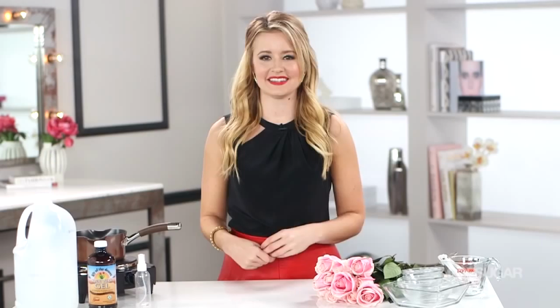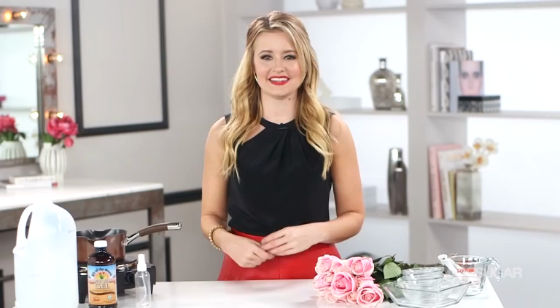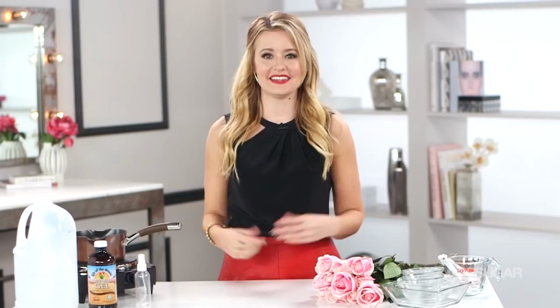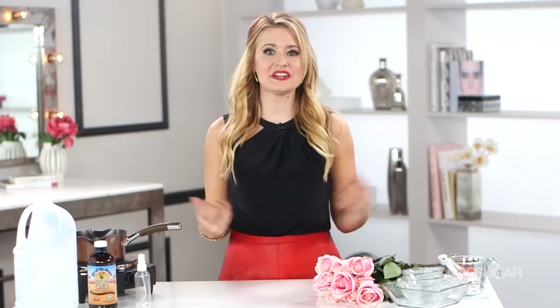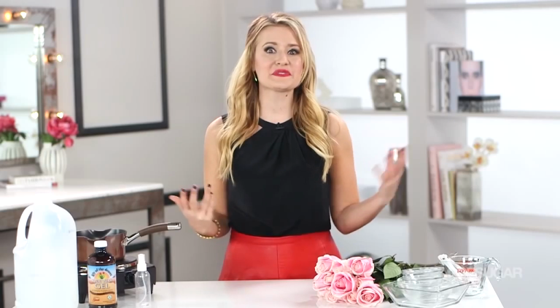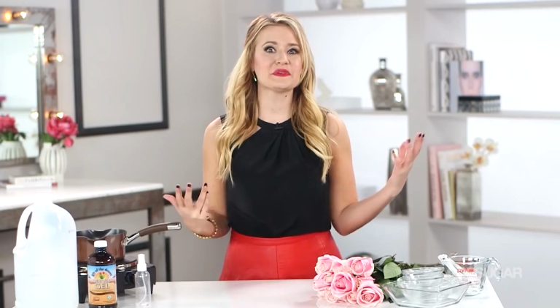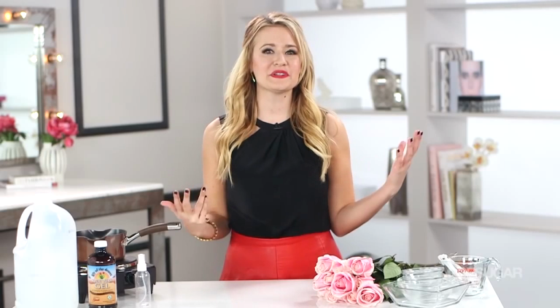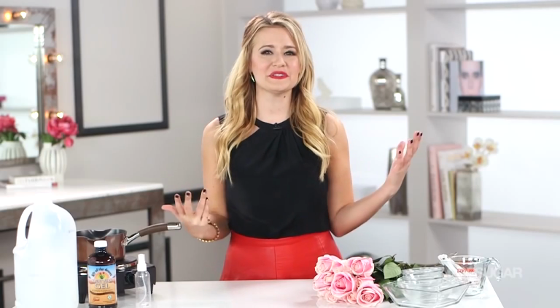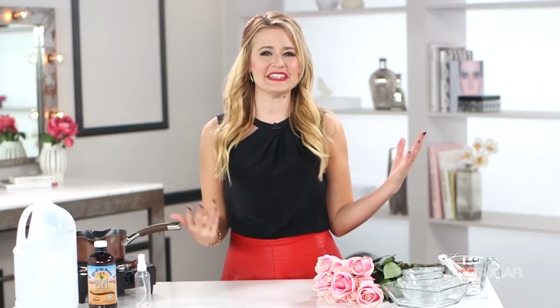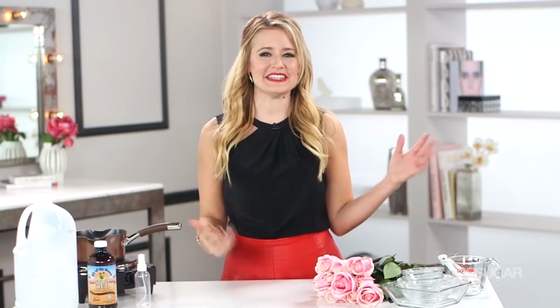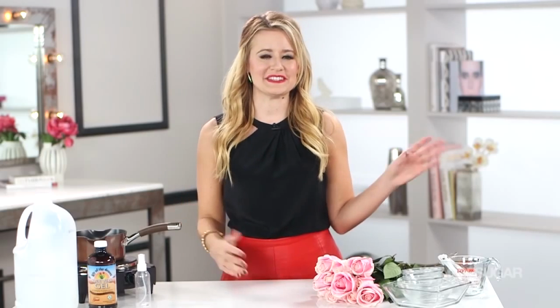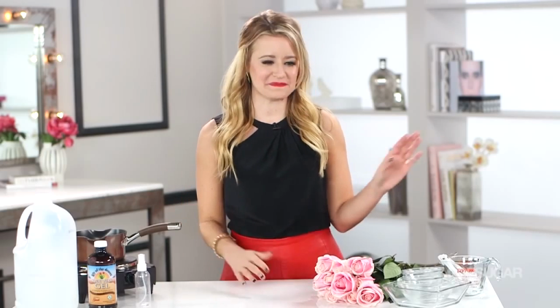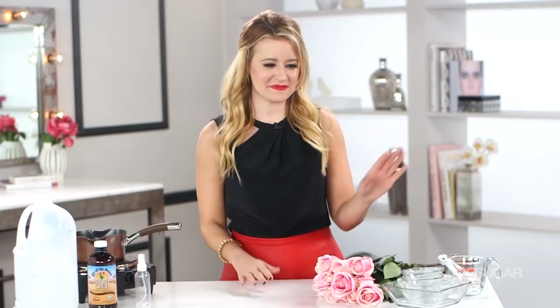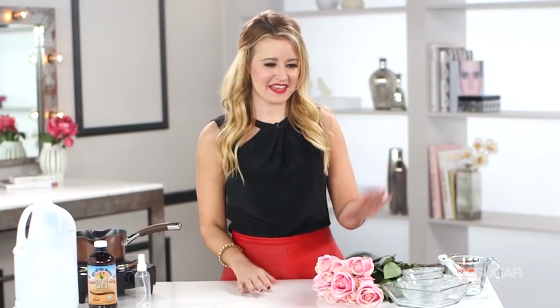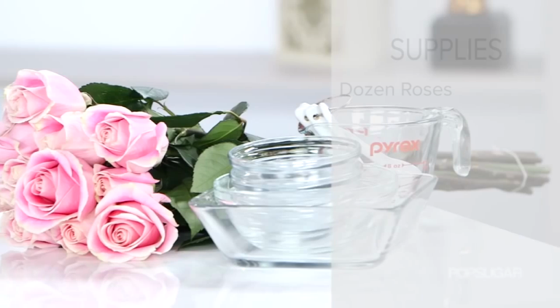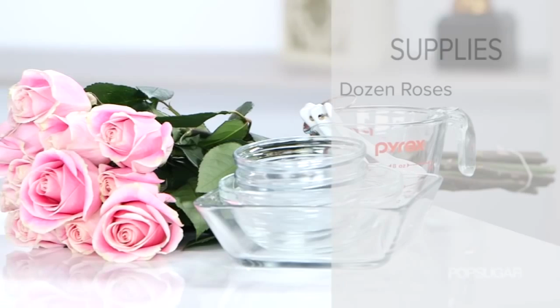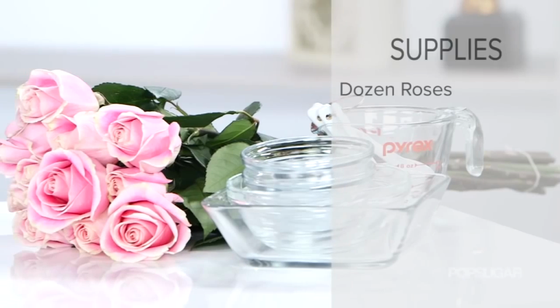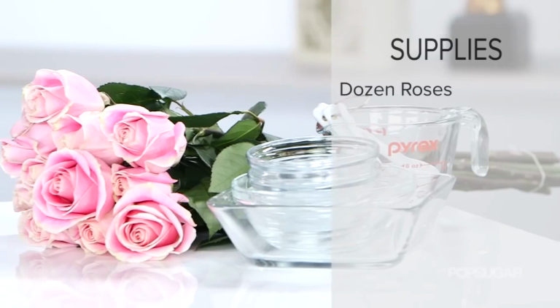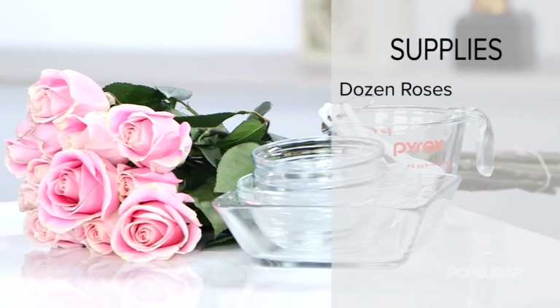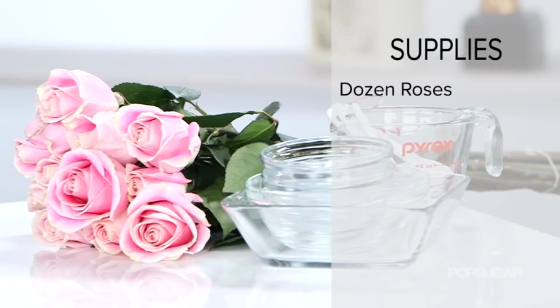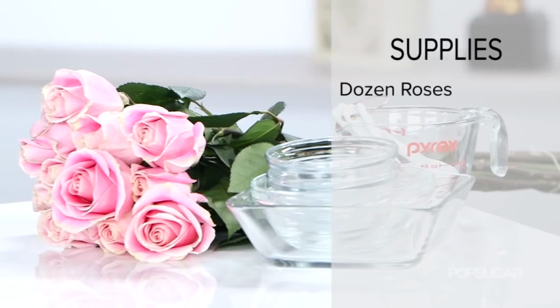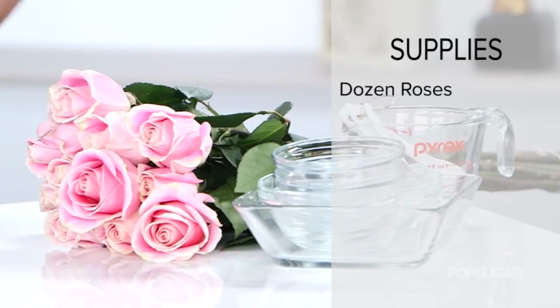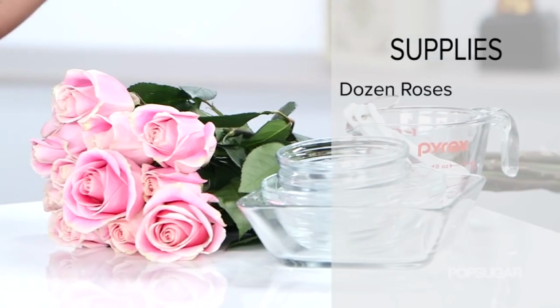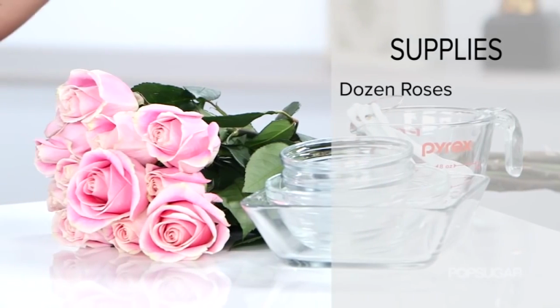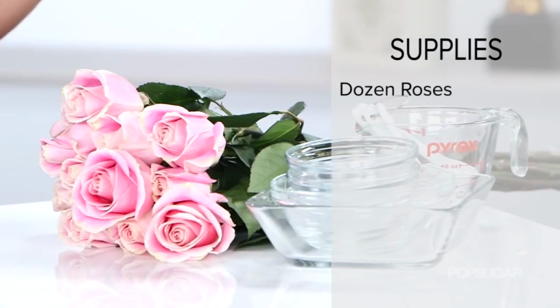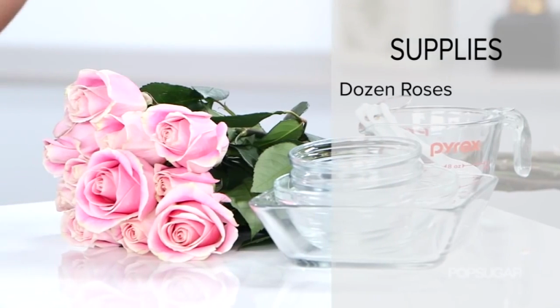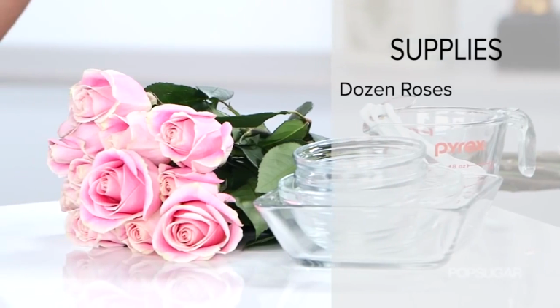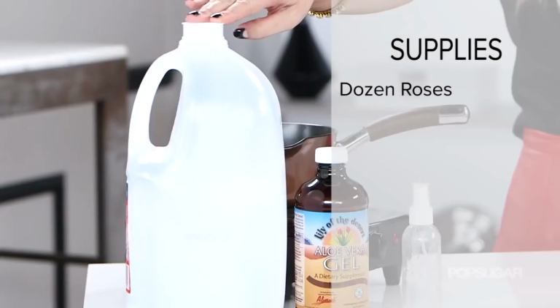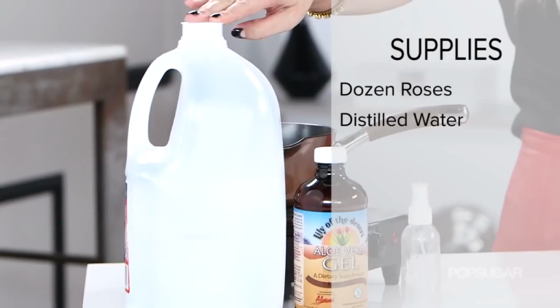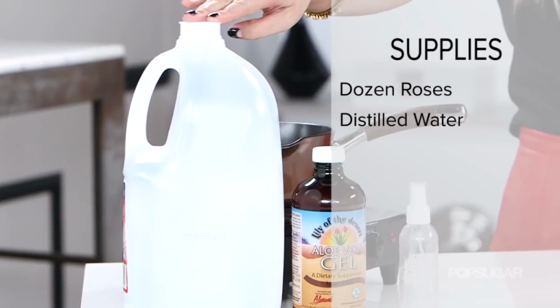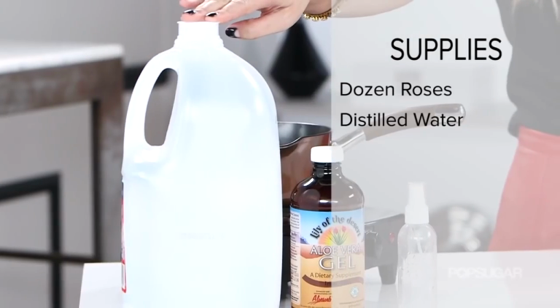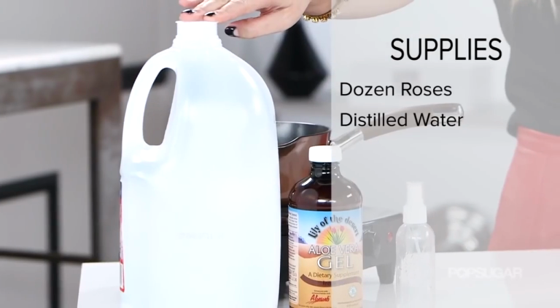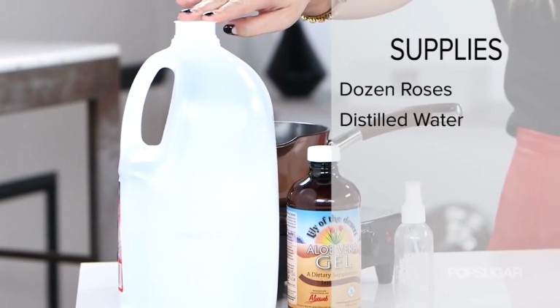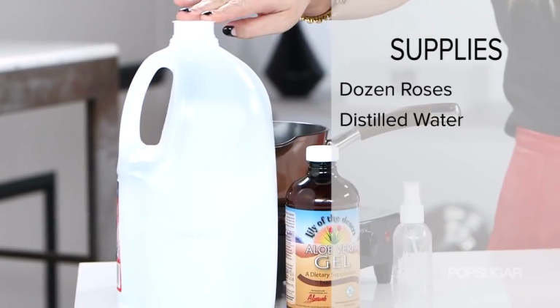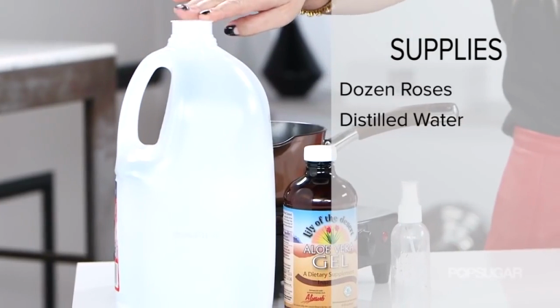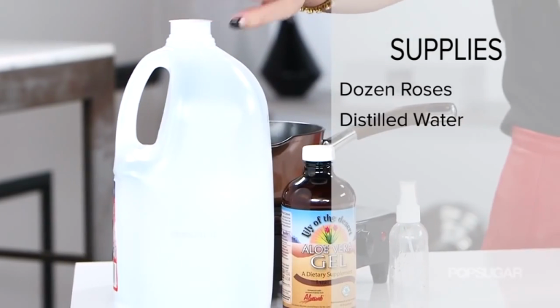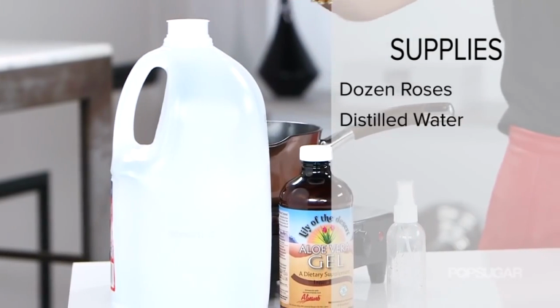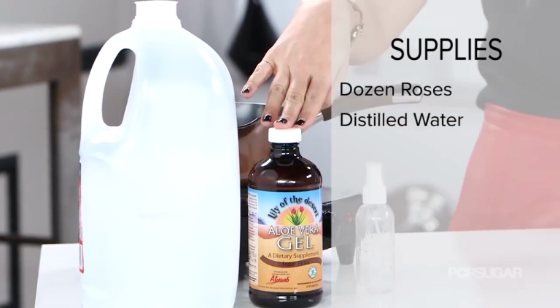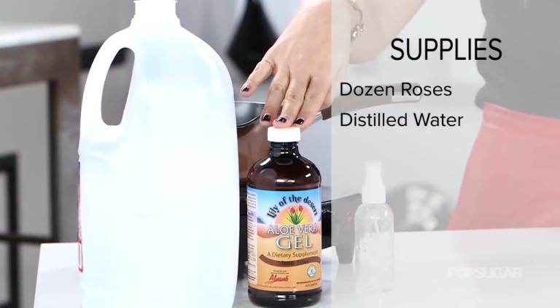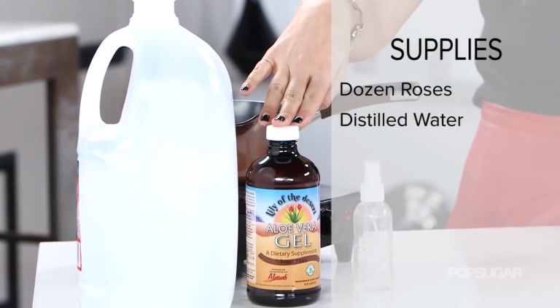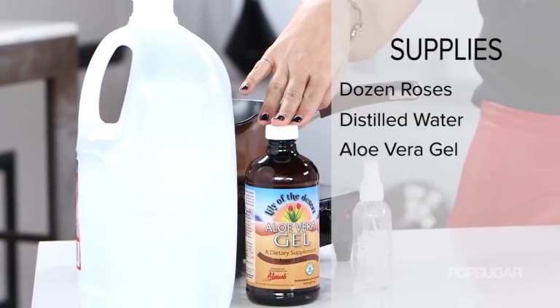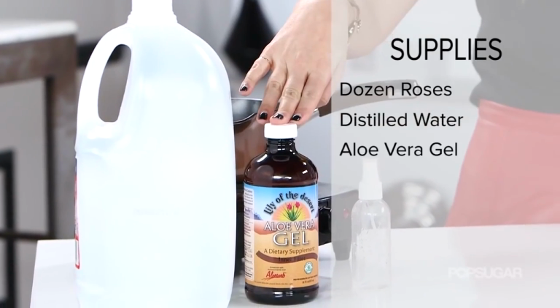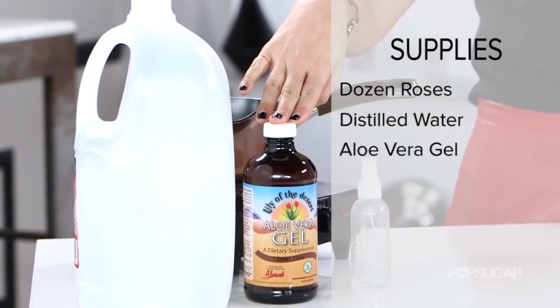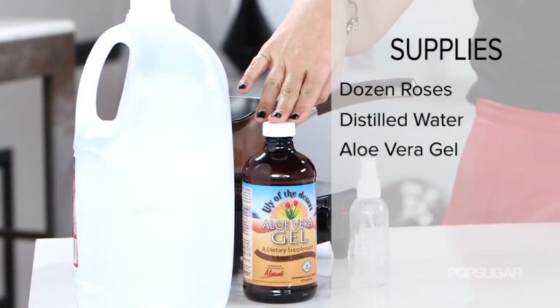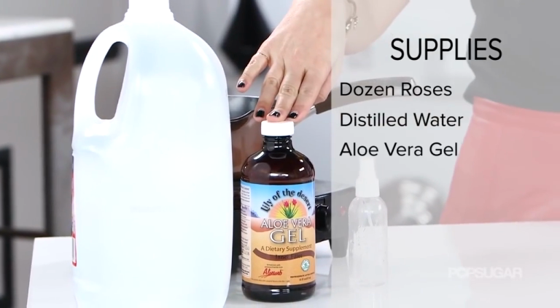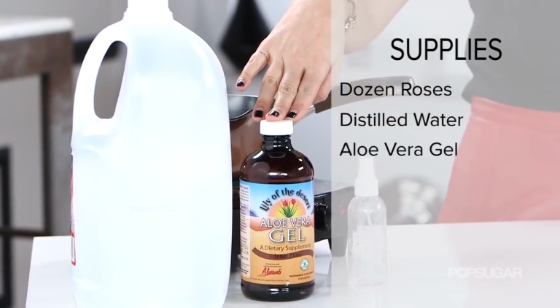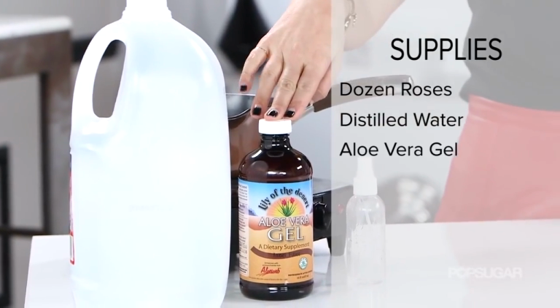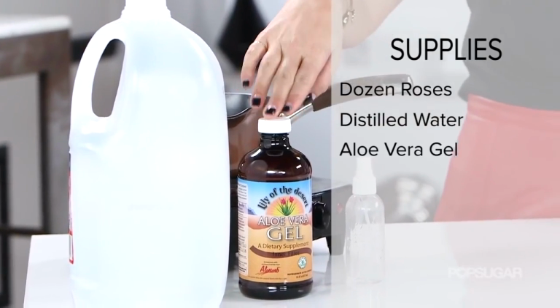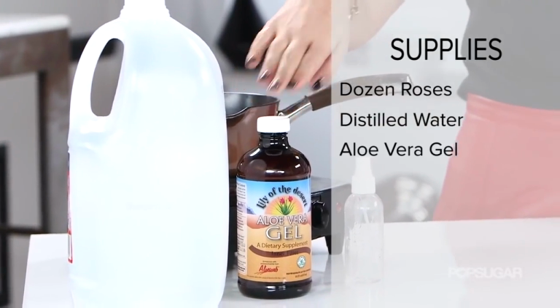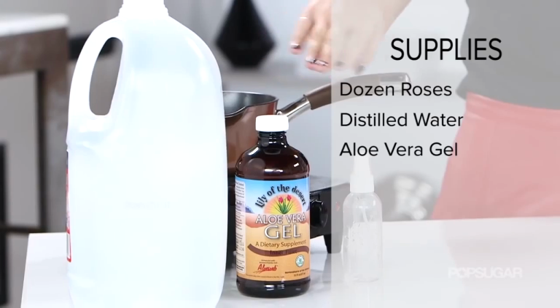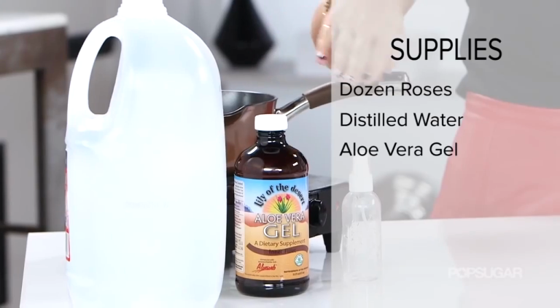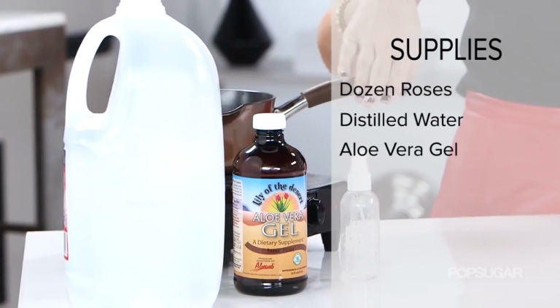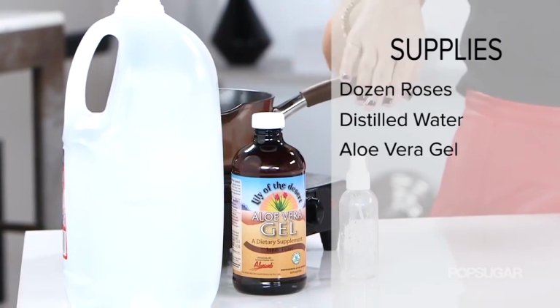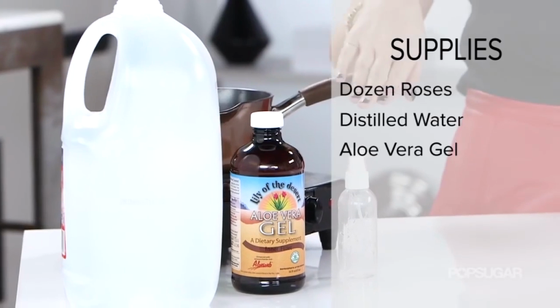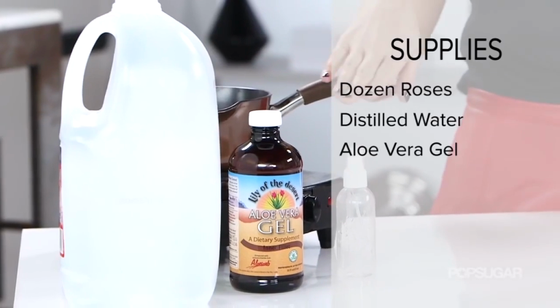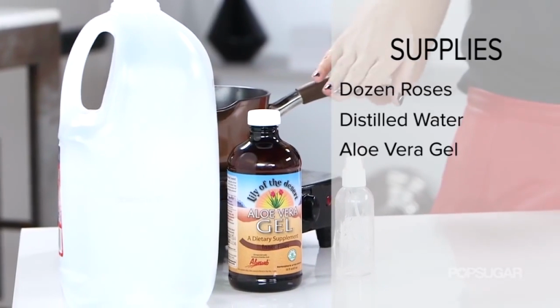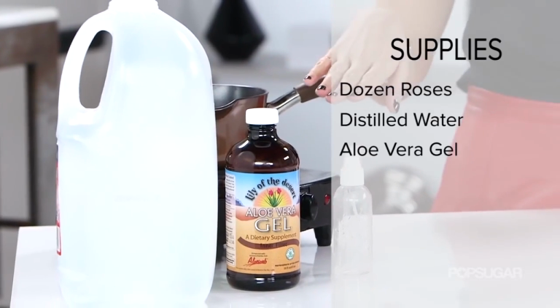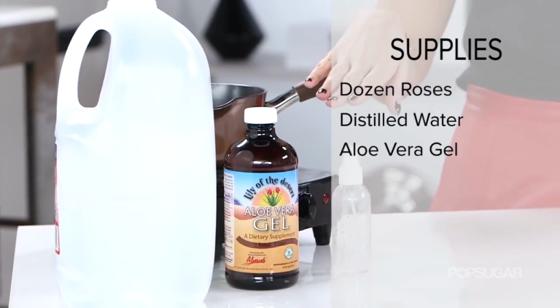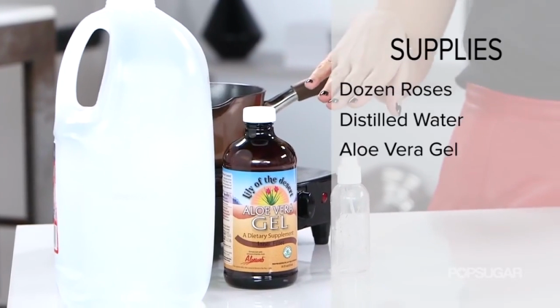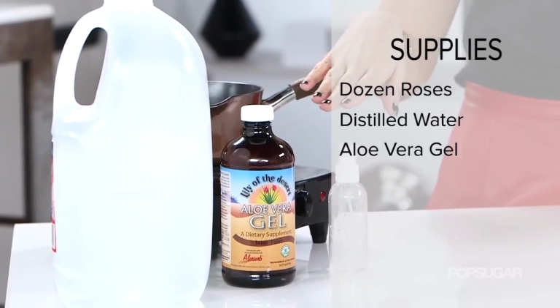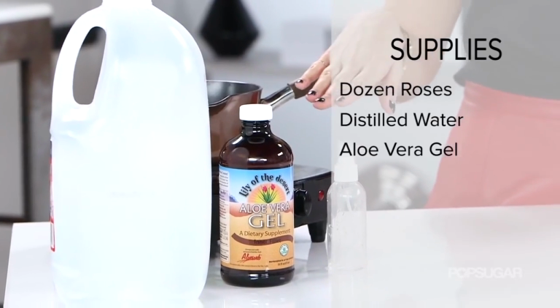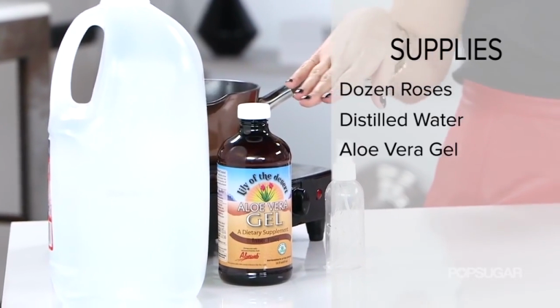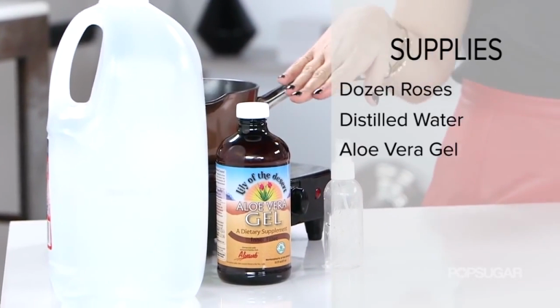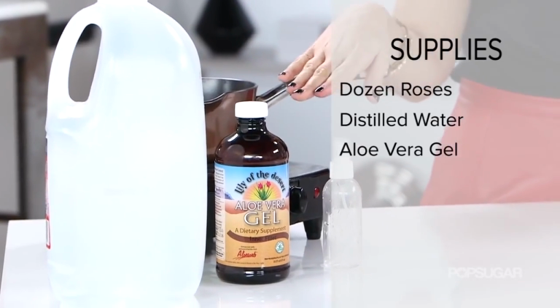Here's what you'll need: a dozen fresh roses, distilled water, aloe vera gel, and a small spray bottle.